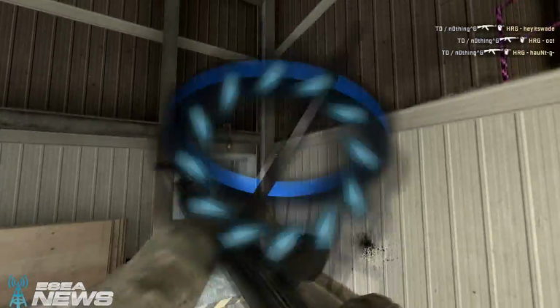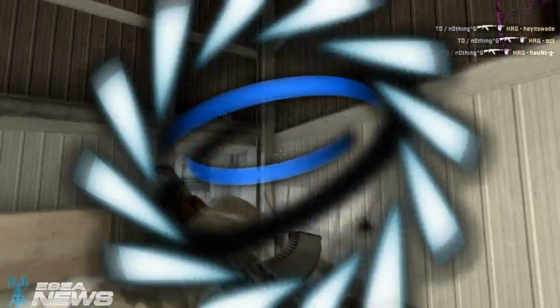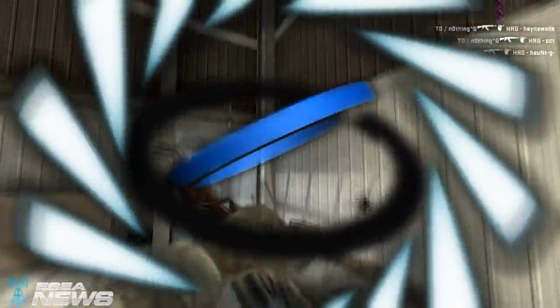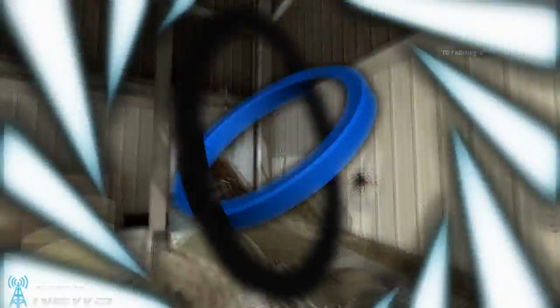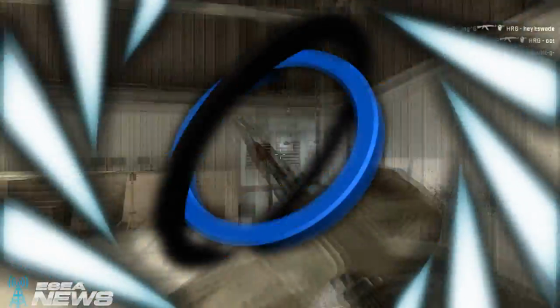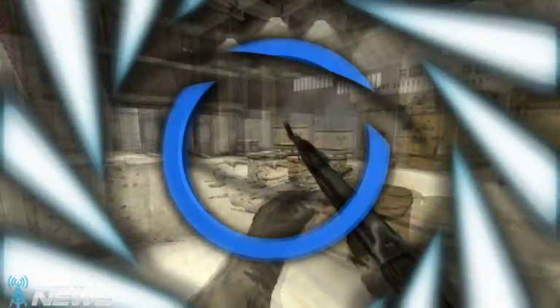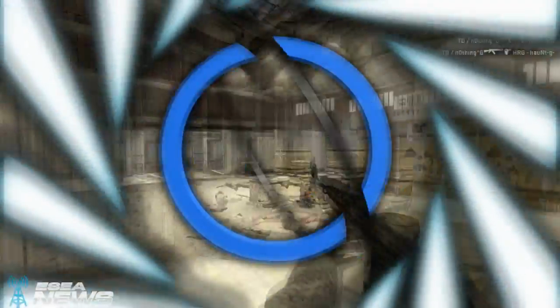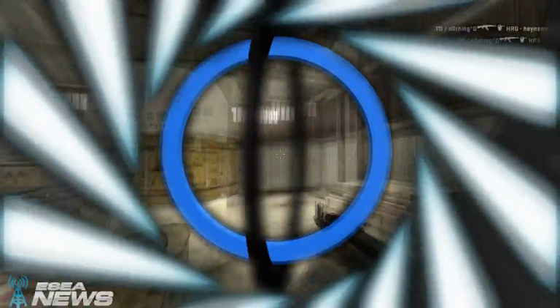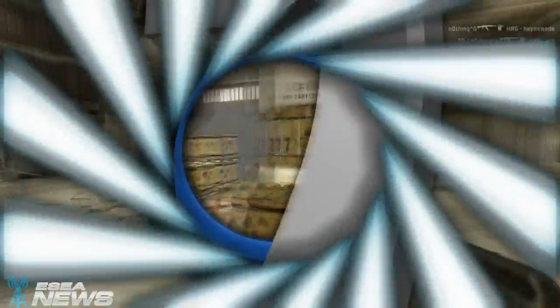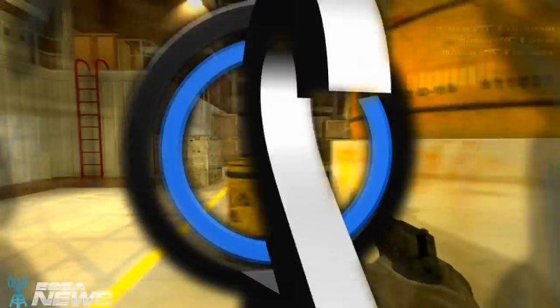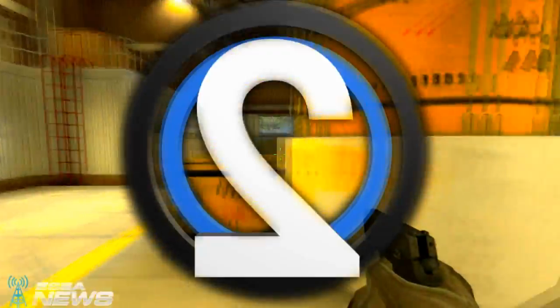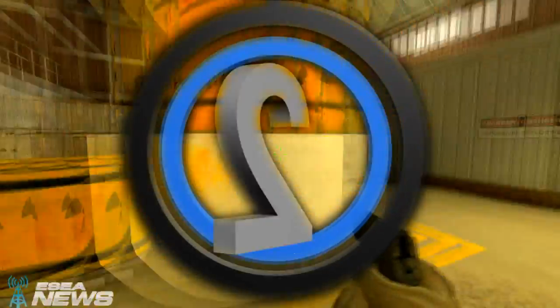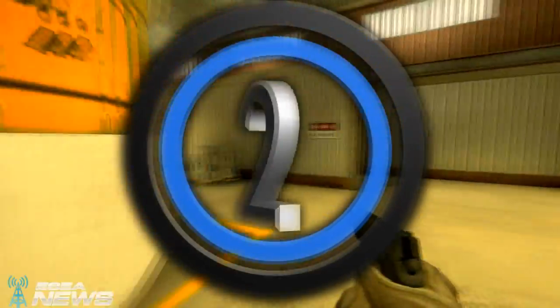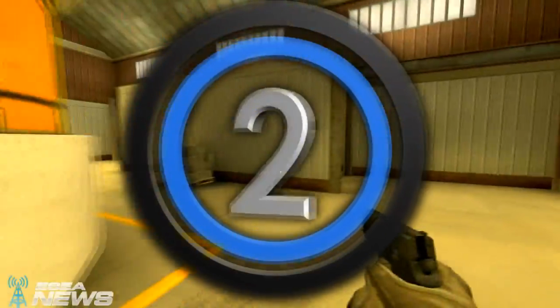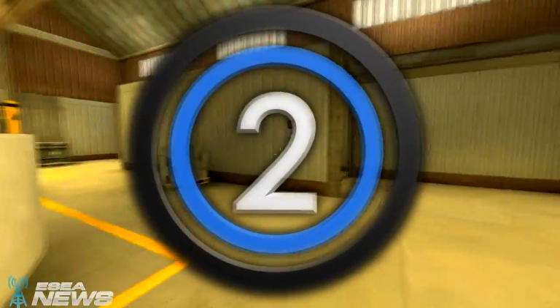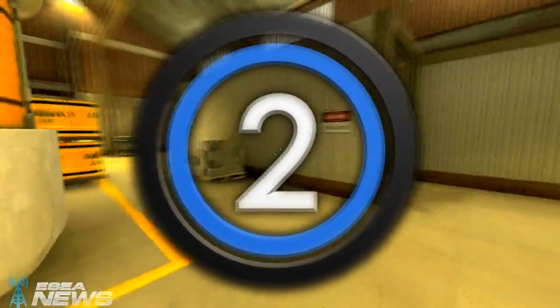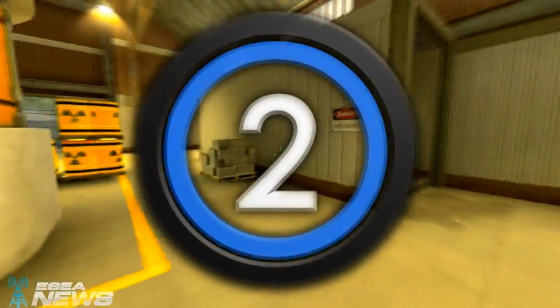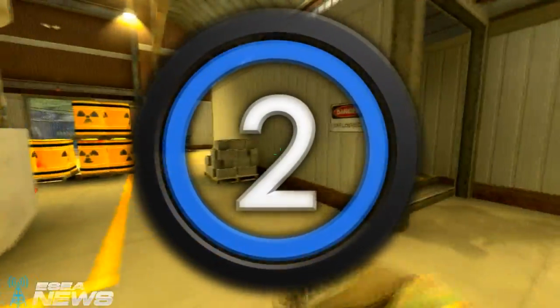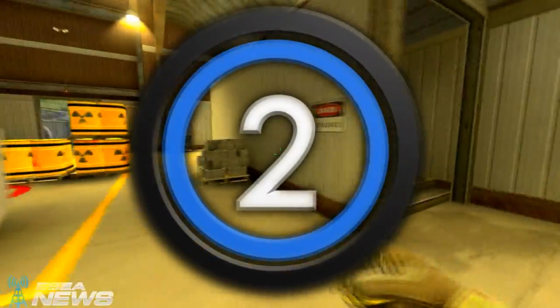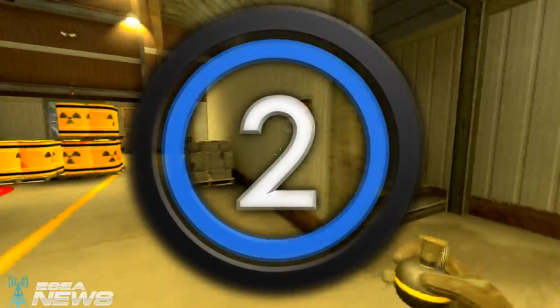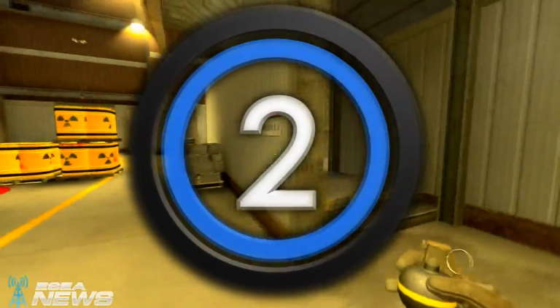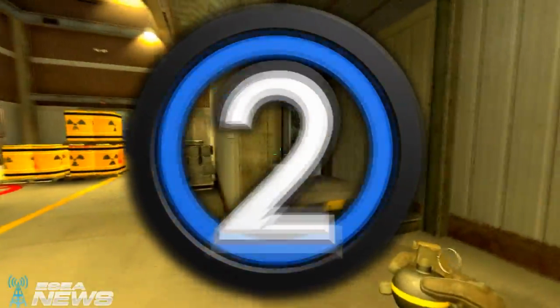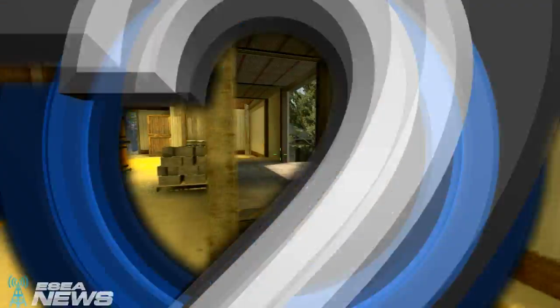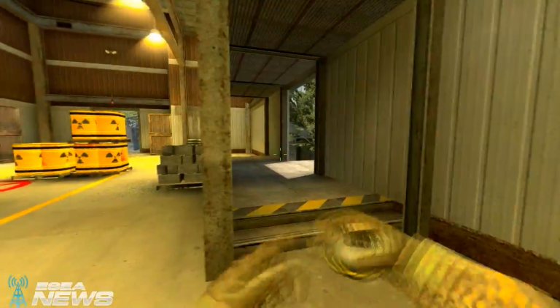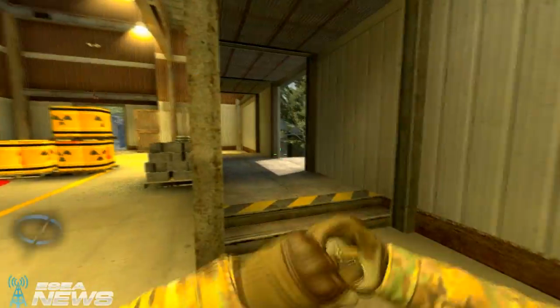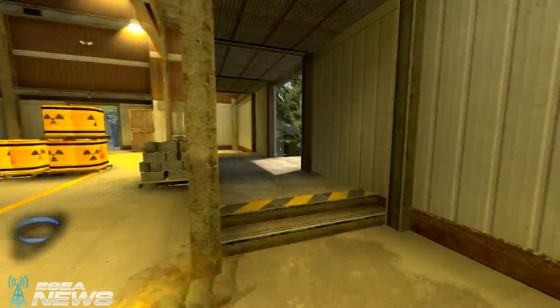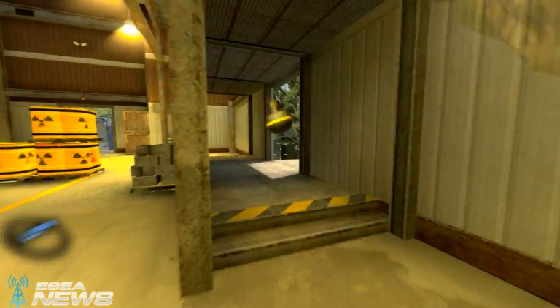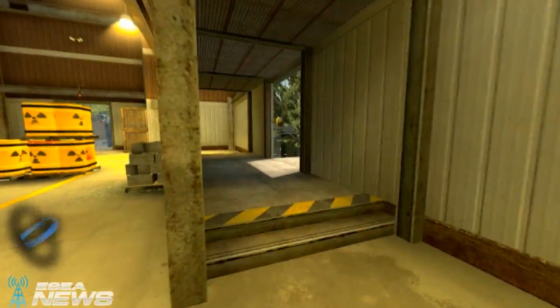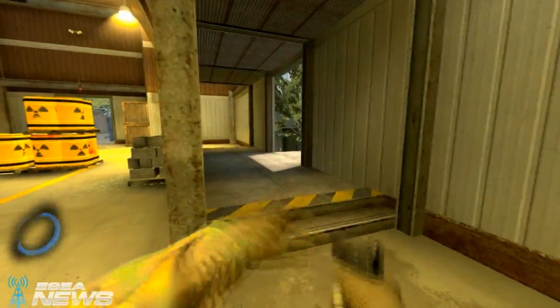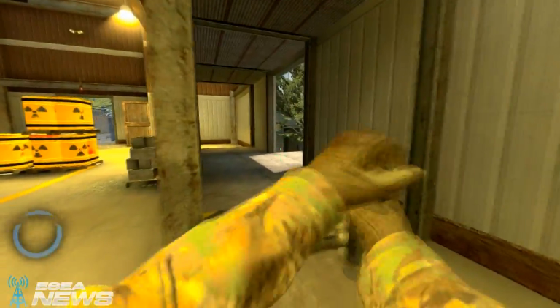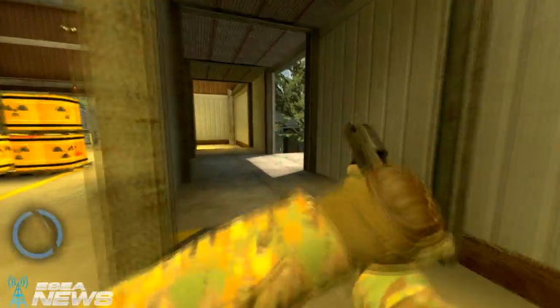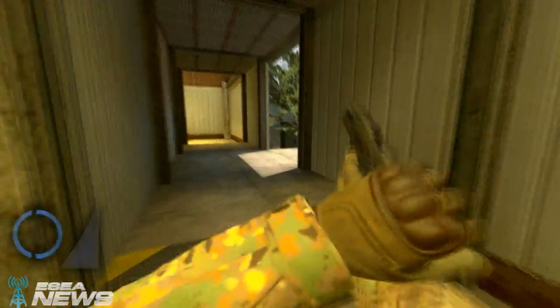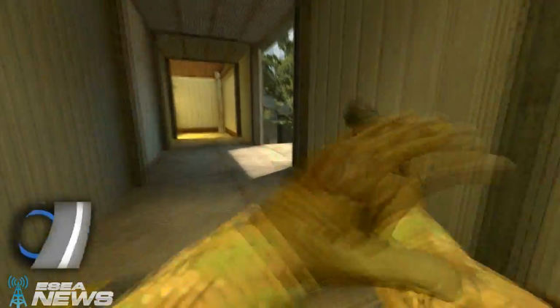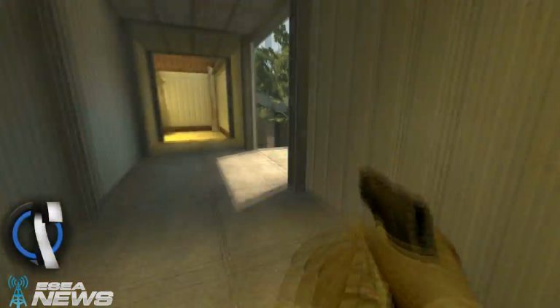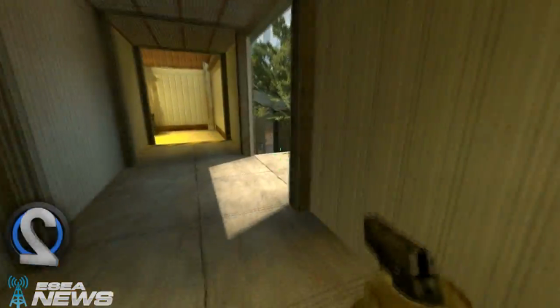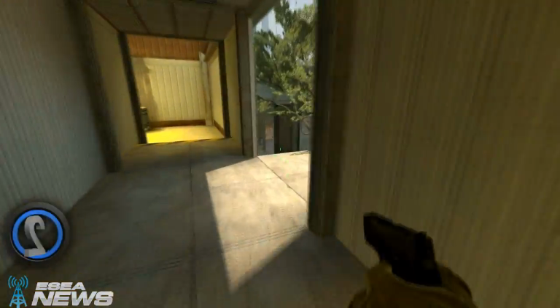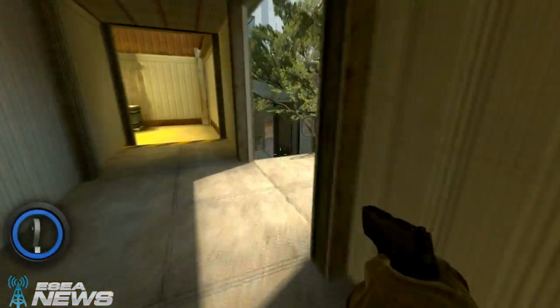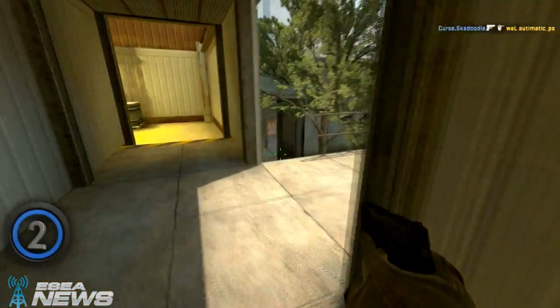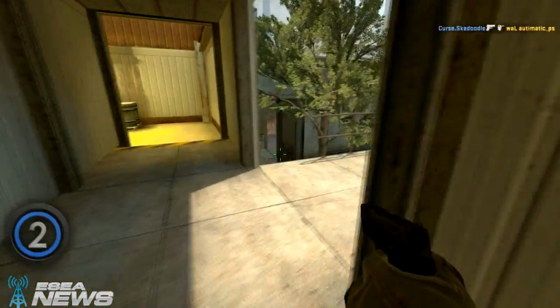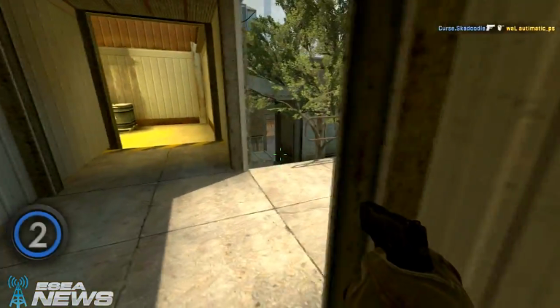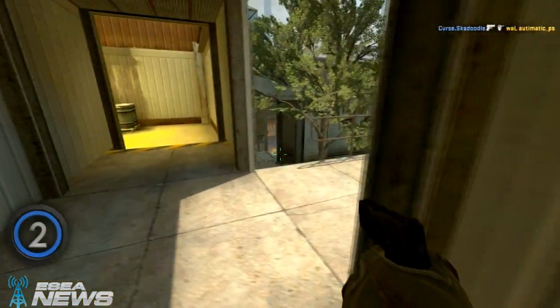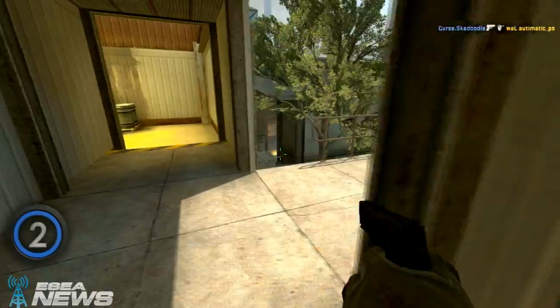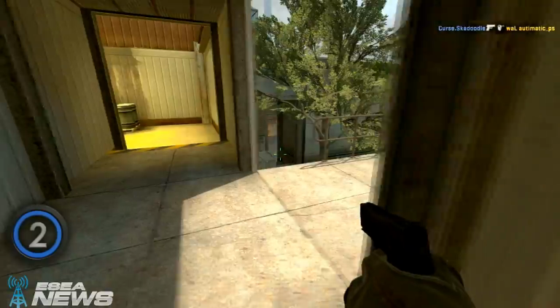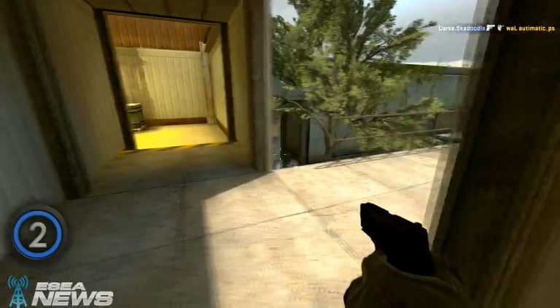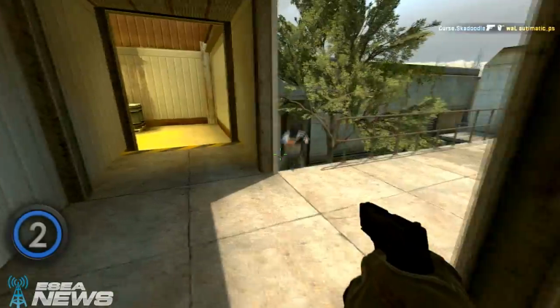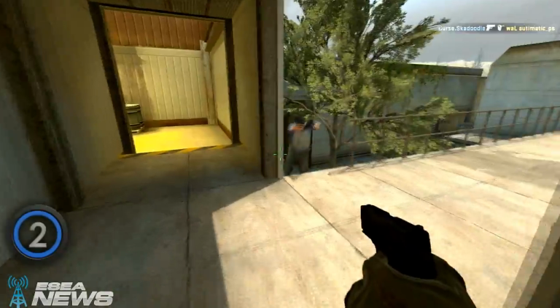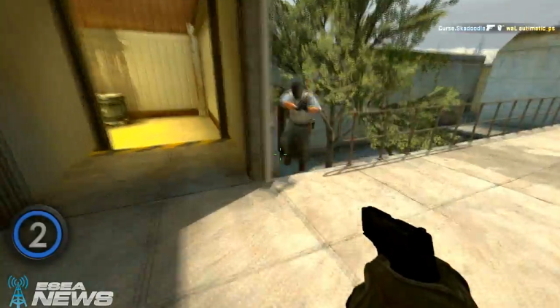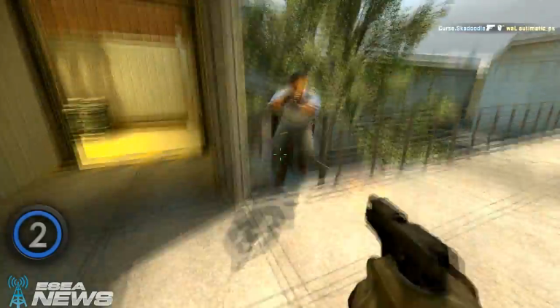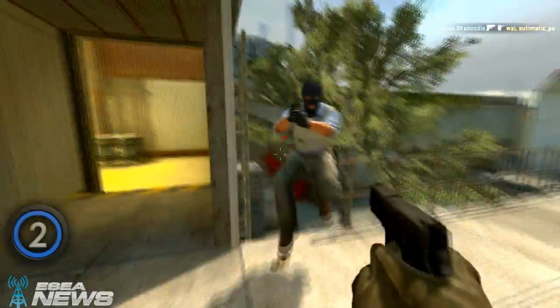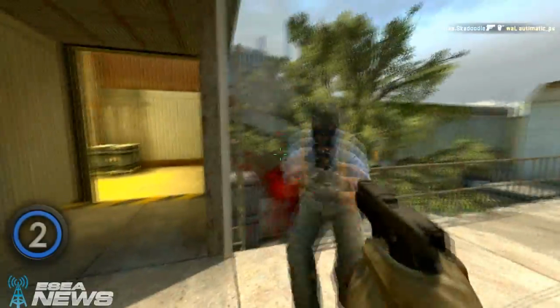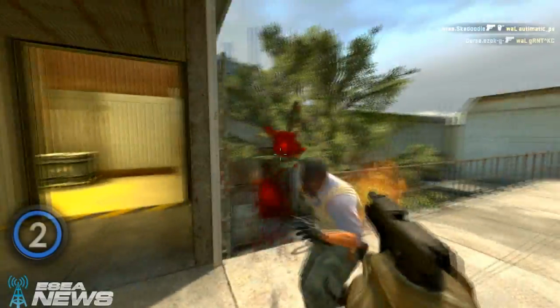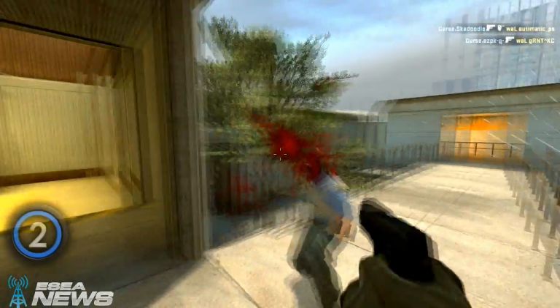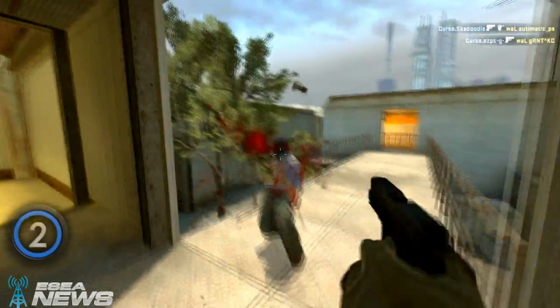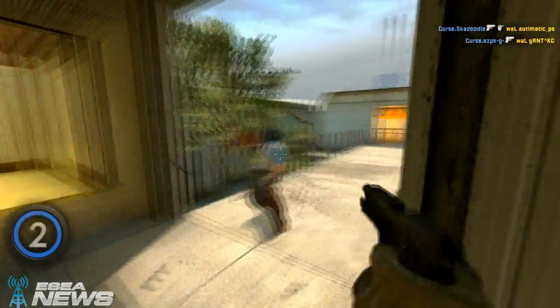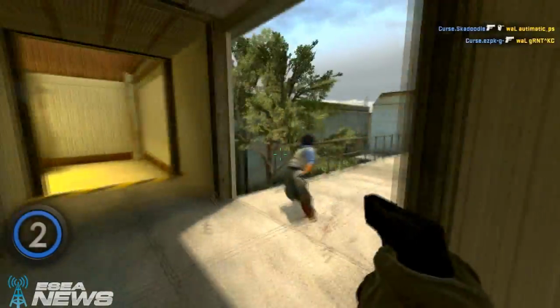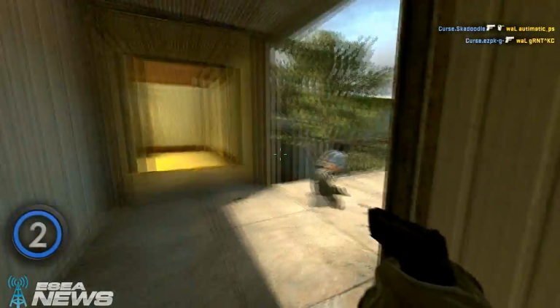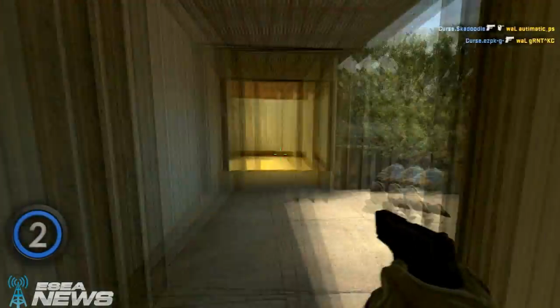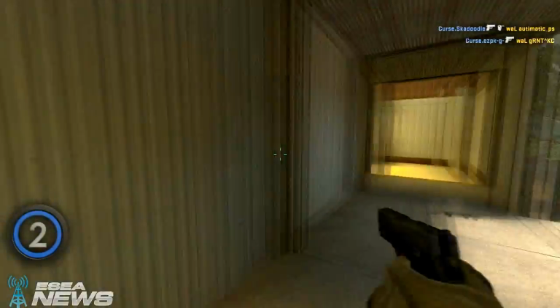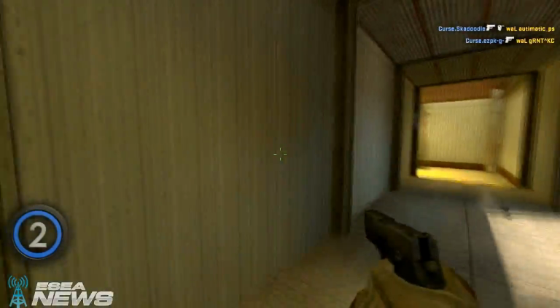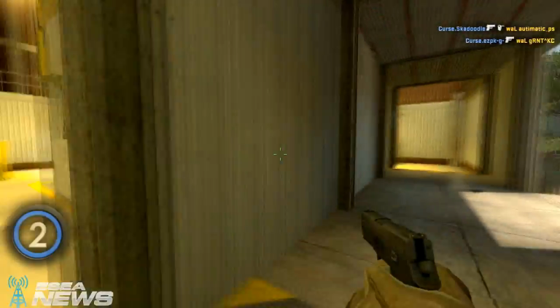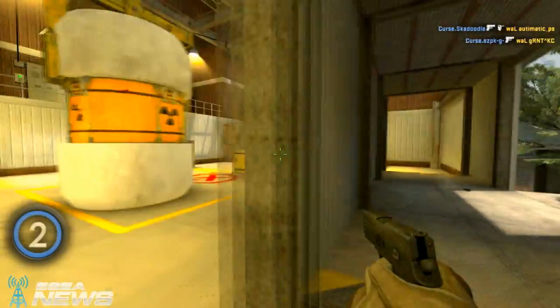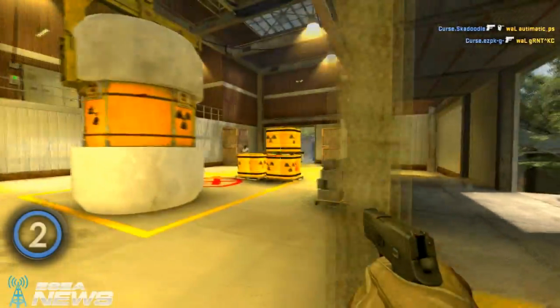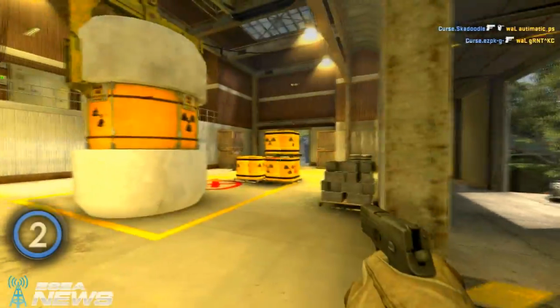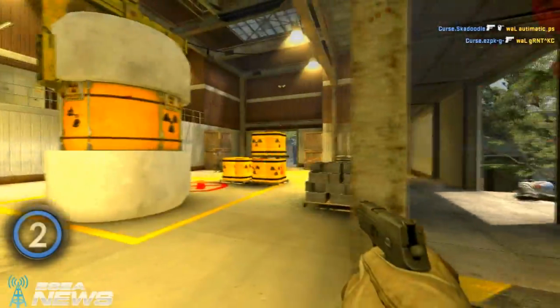Great P250 work here at number 2. This was a close match, but Lions wound up taking it over Curse 16-14.